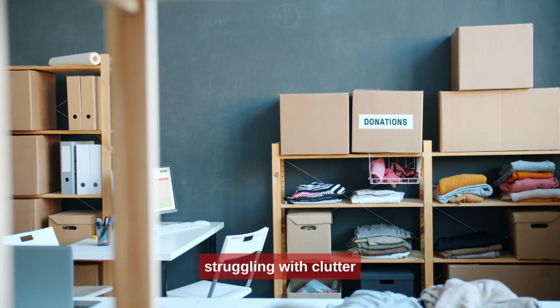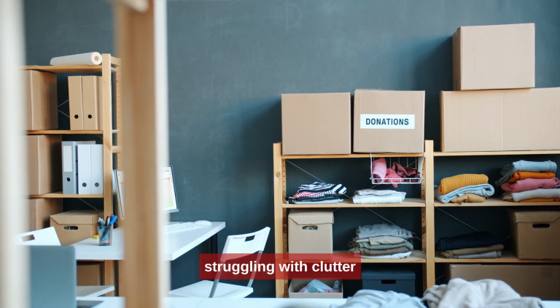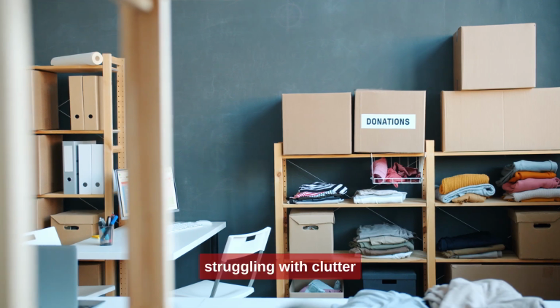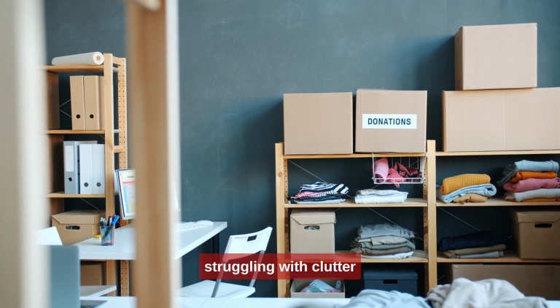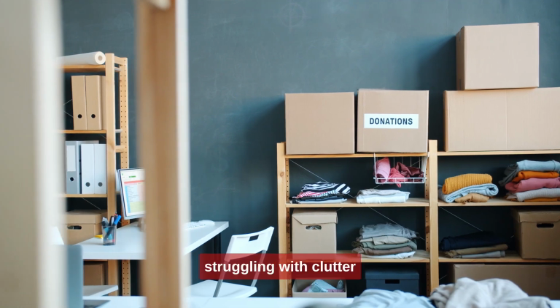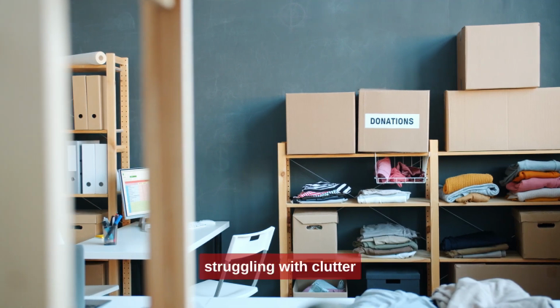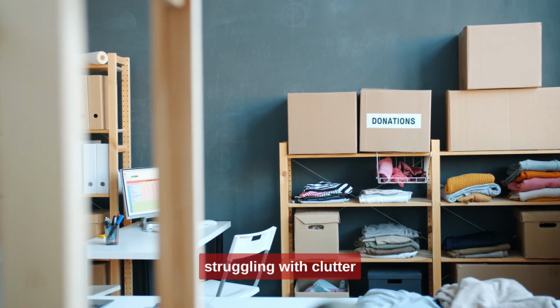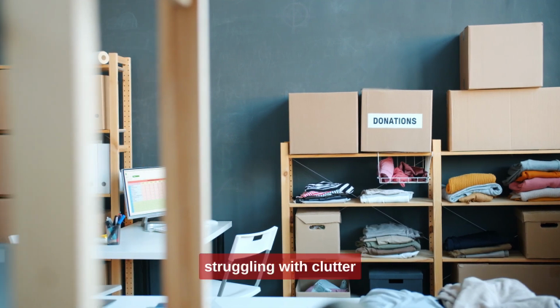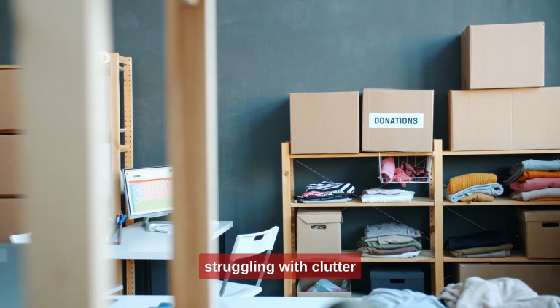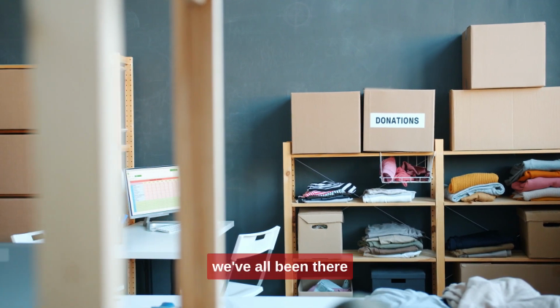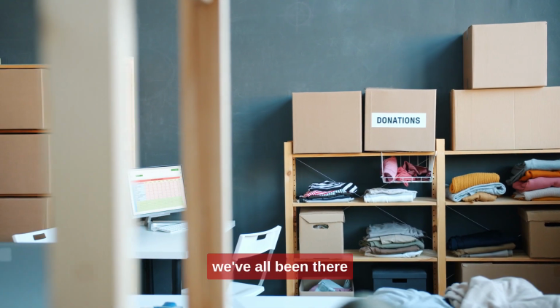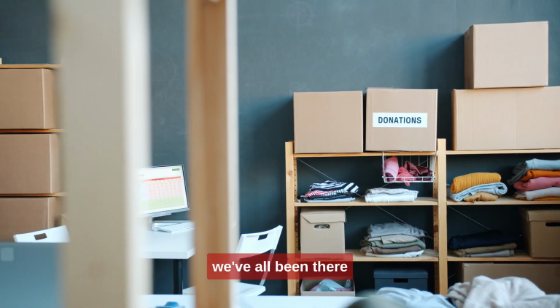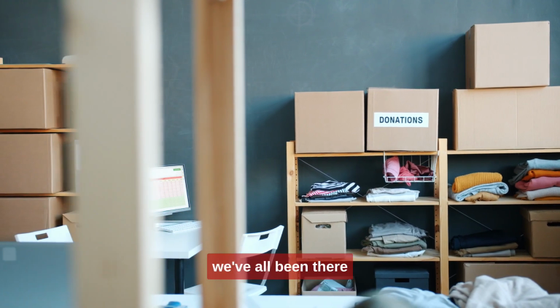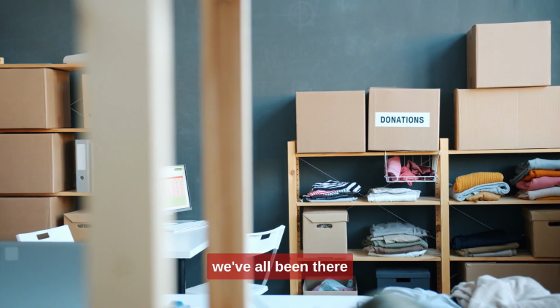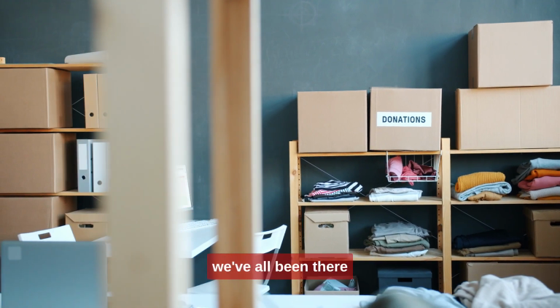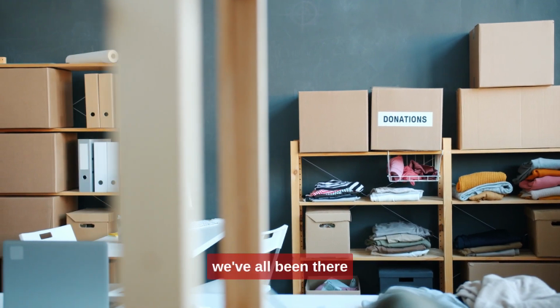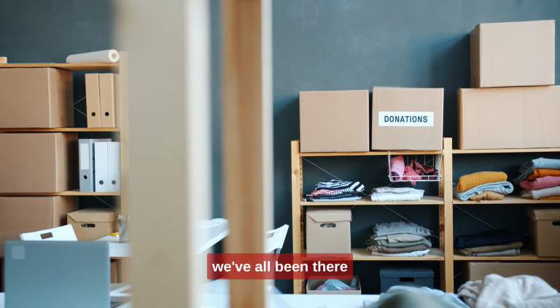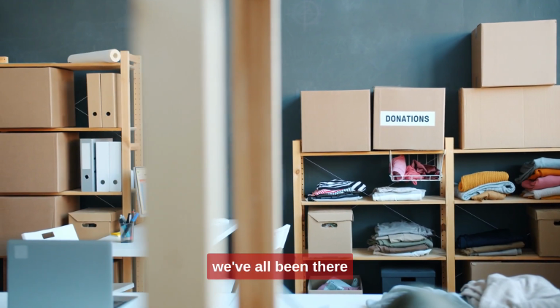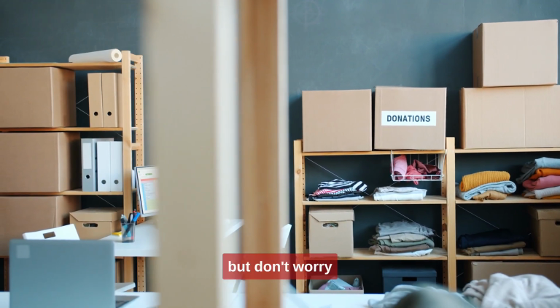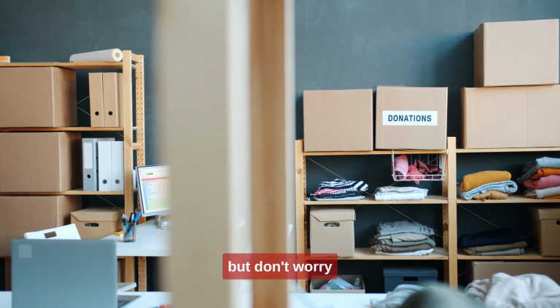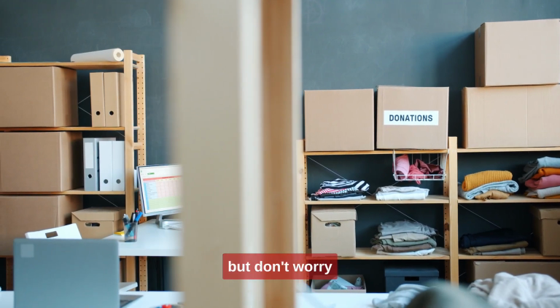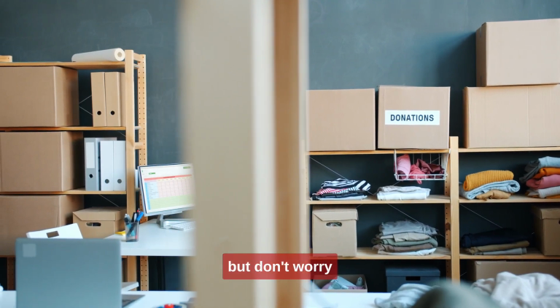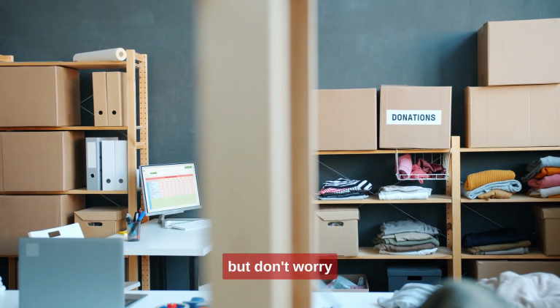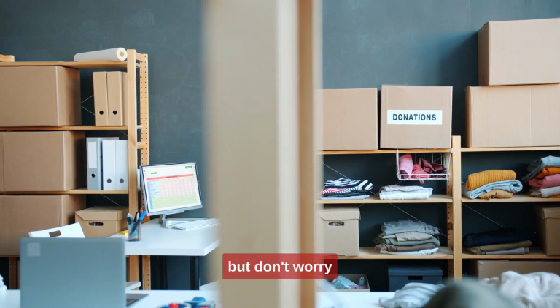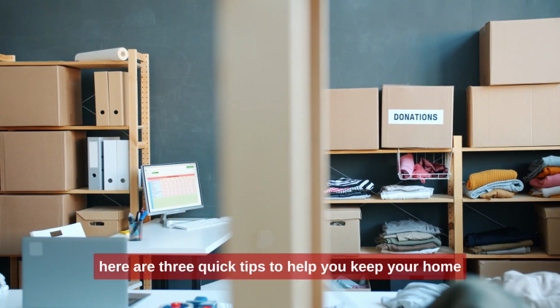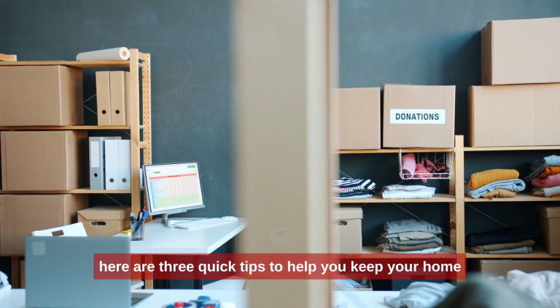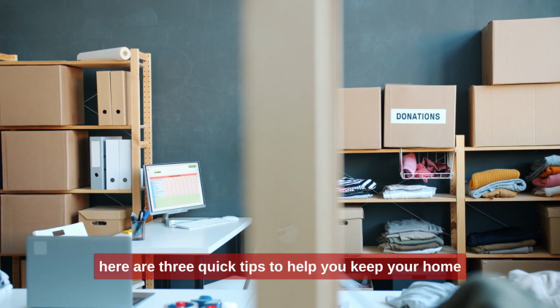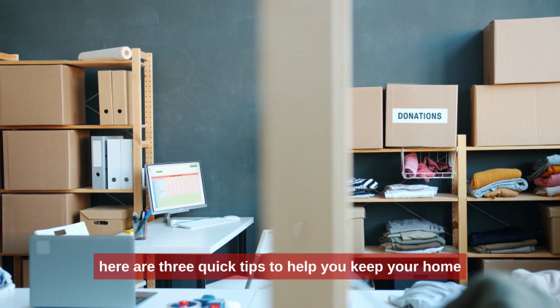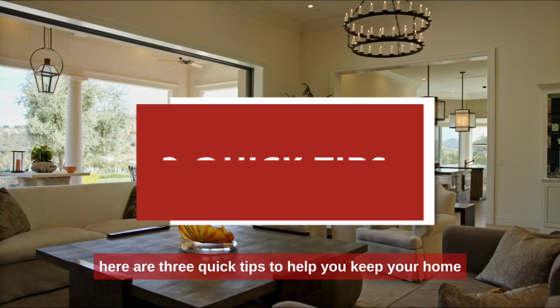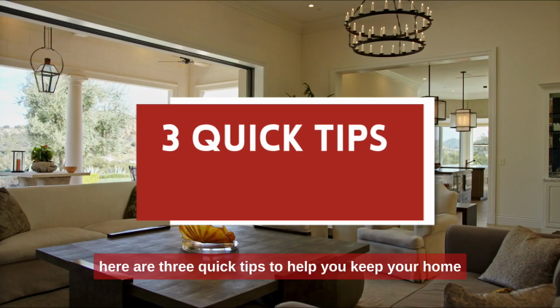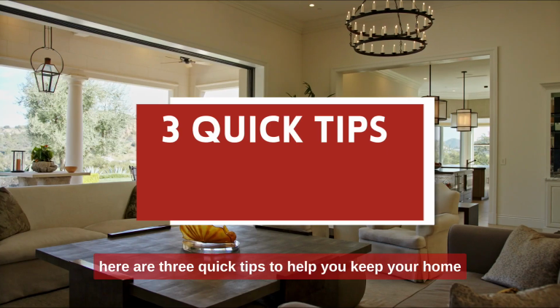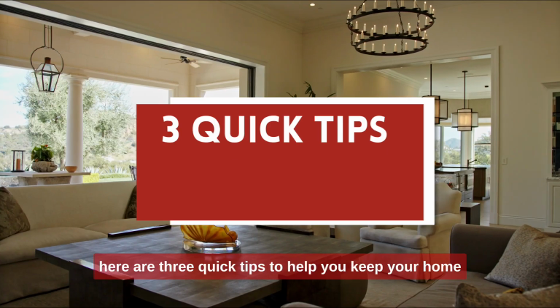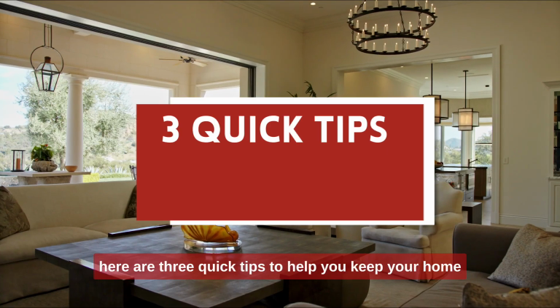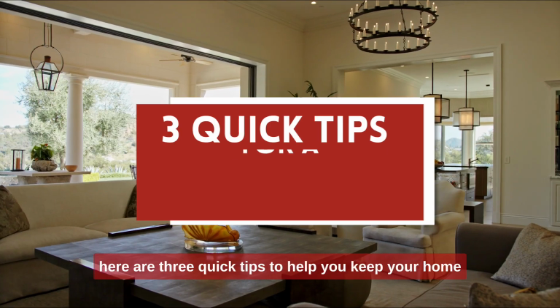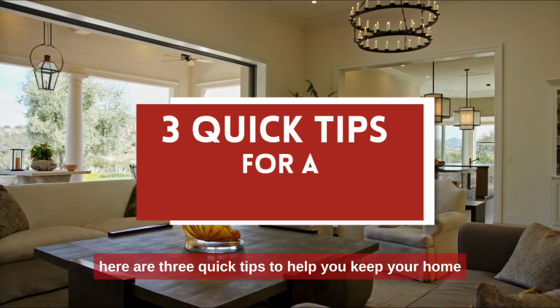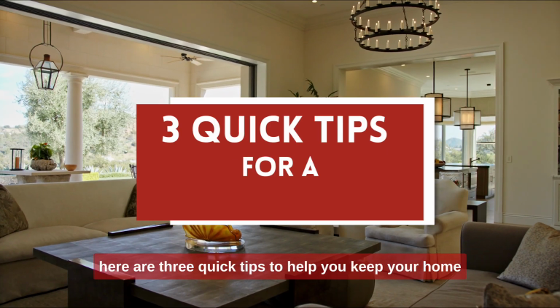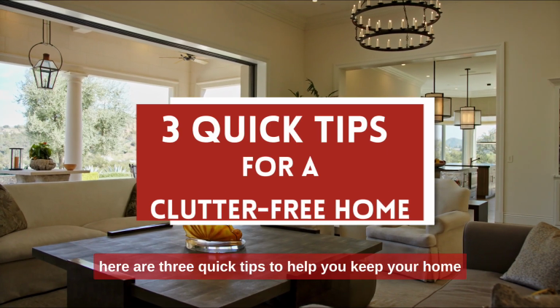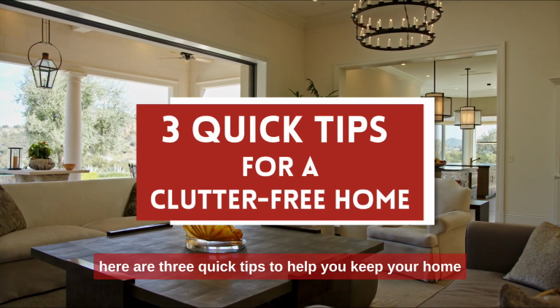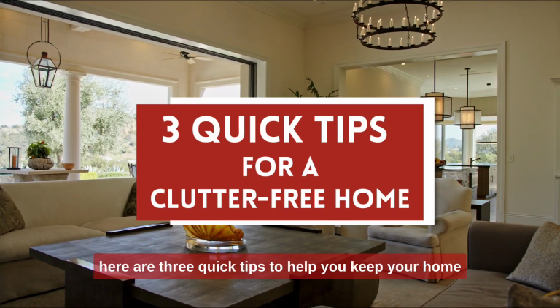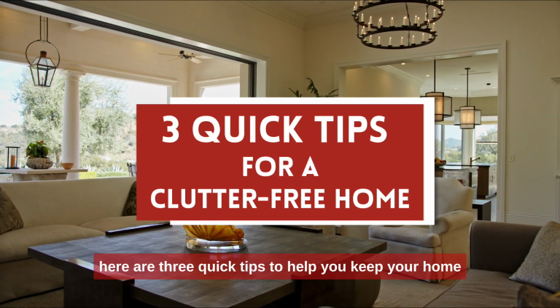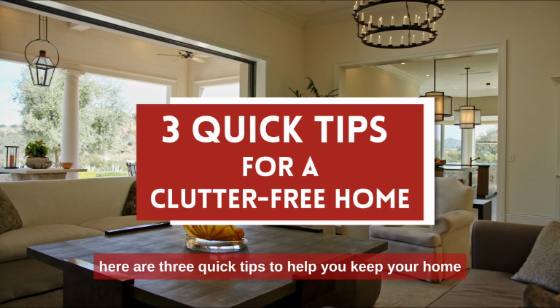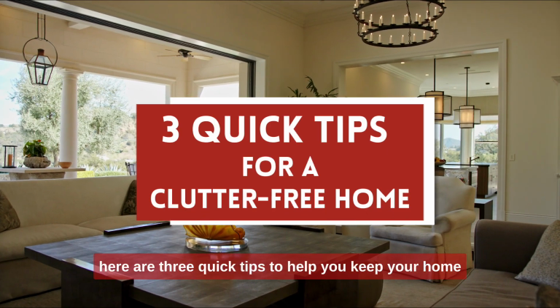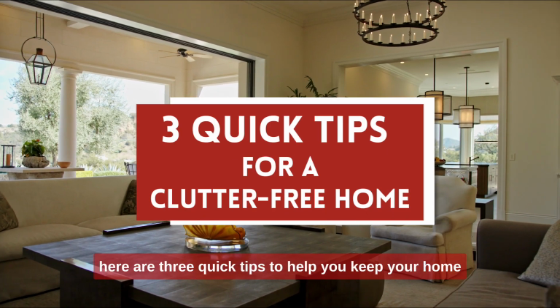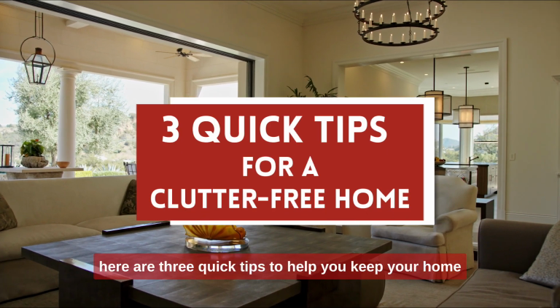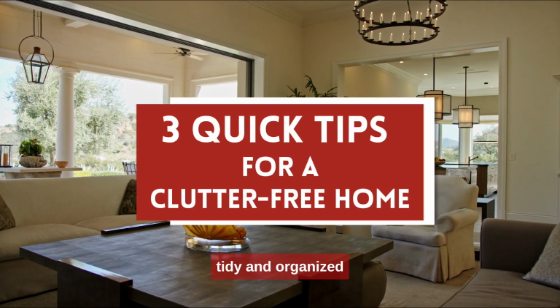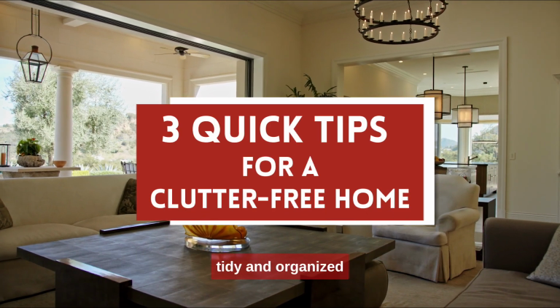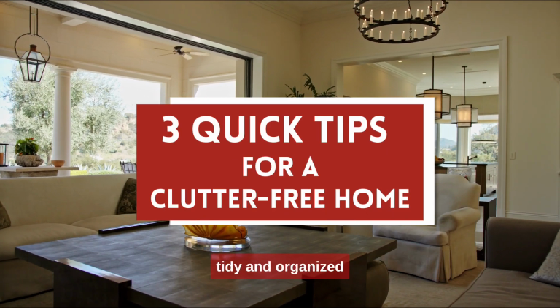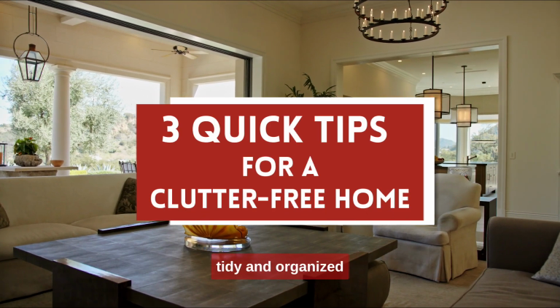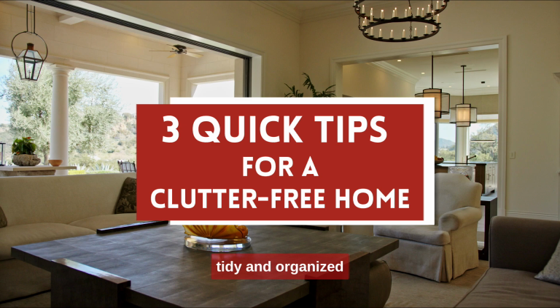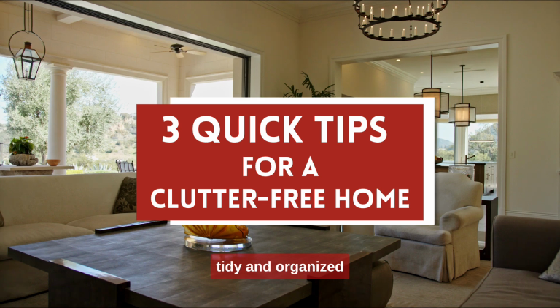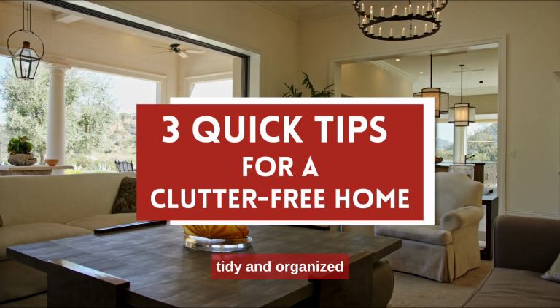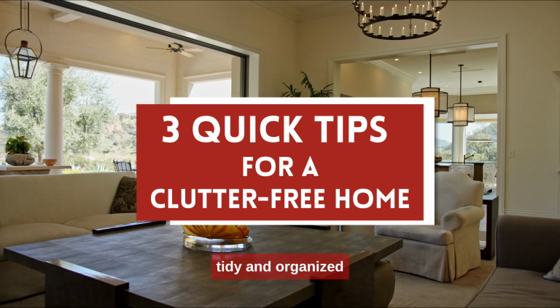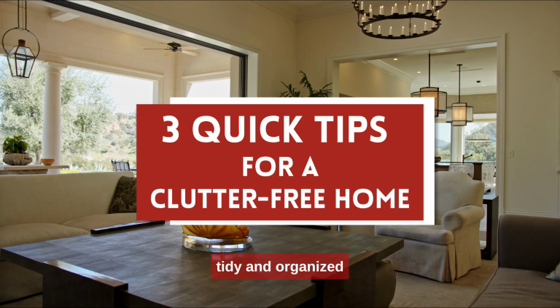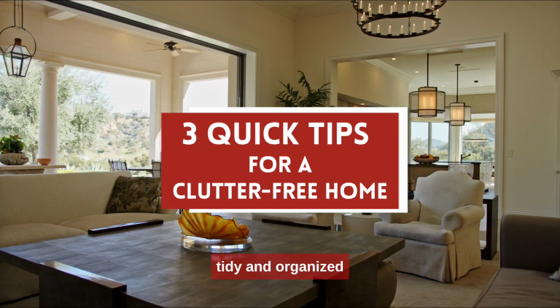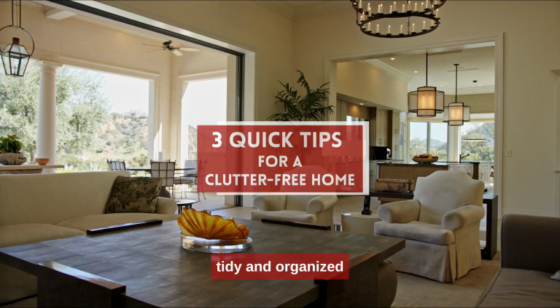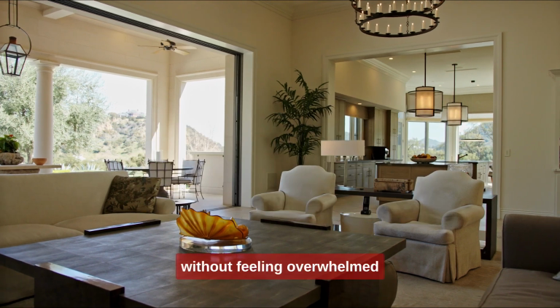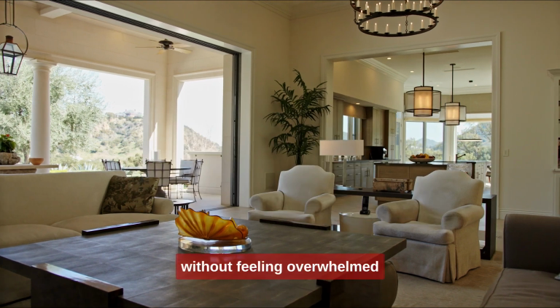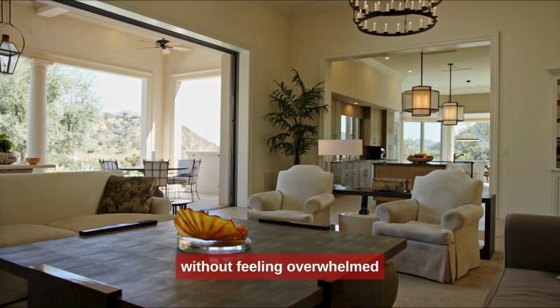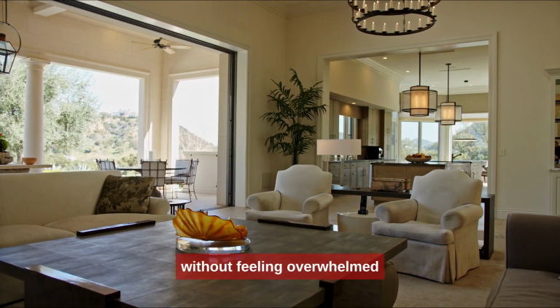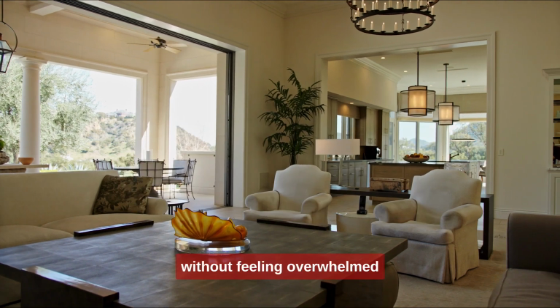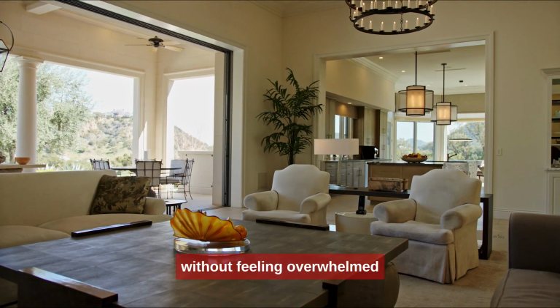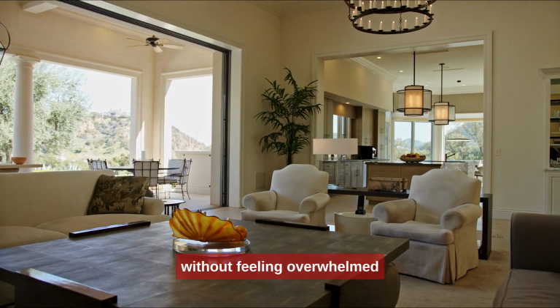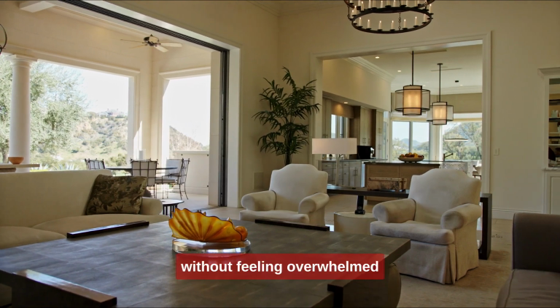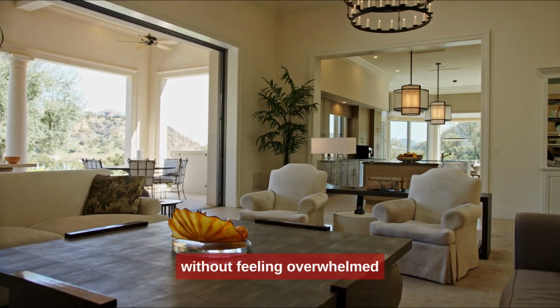Struggling with clutter? We've all been there, but don't worry — here are three quick tips to help you keep your home tidy and organized without feeling overwhelmed.